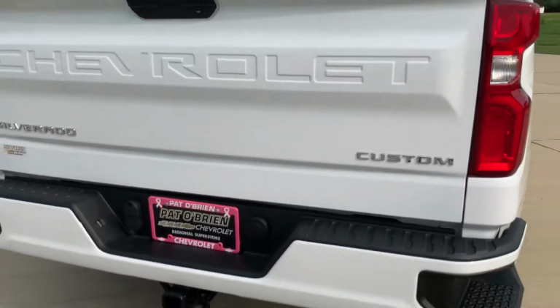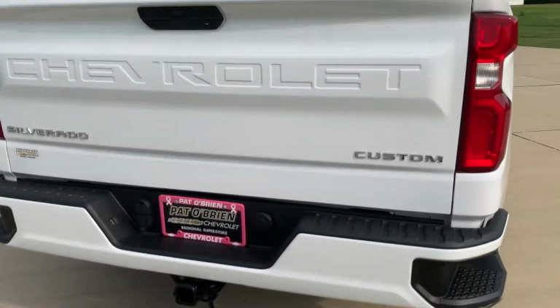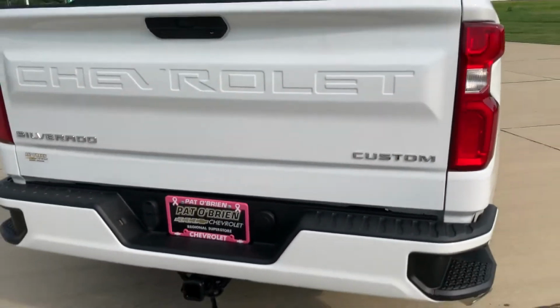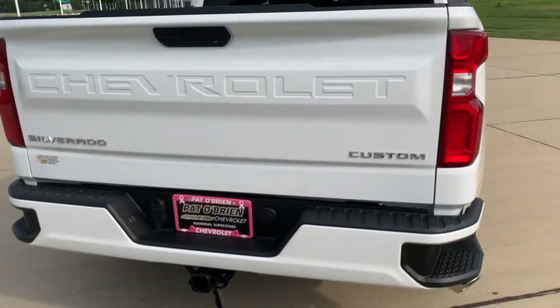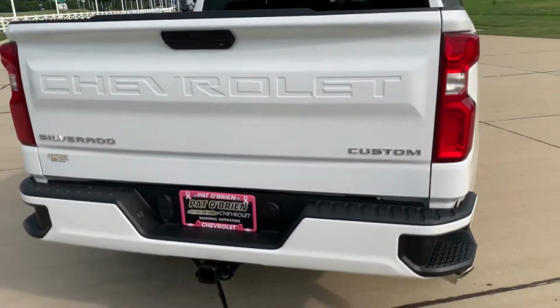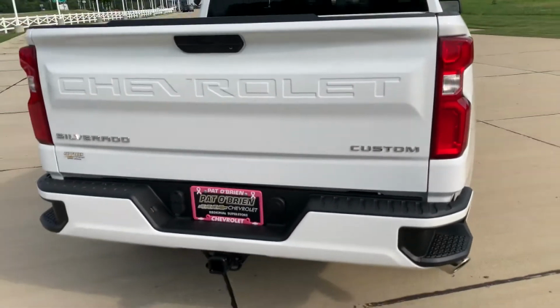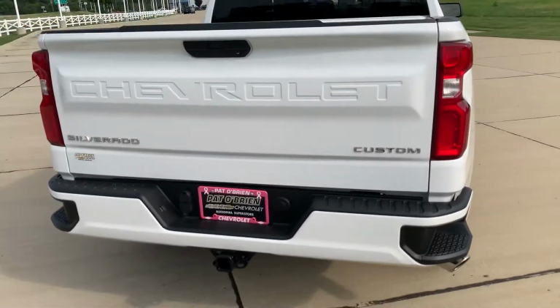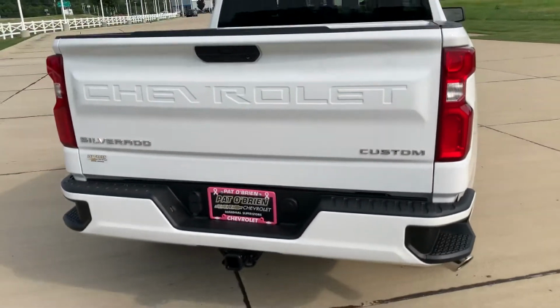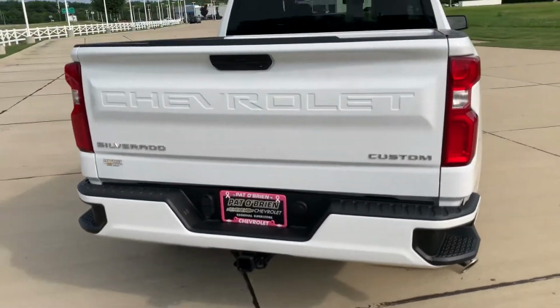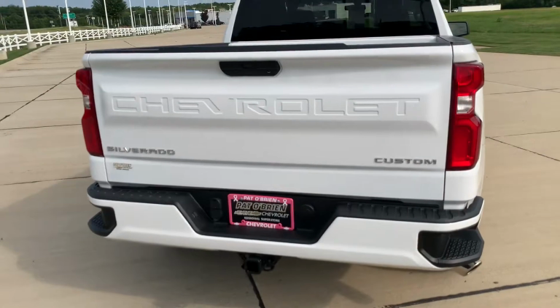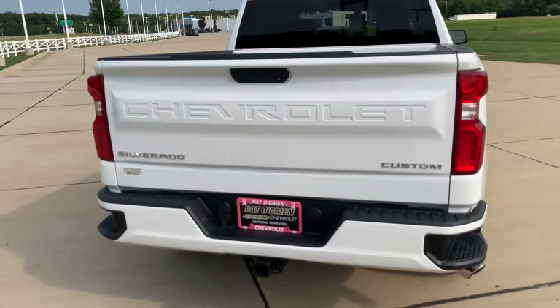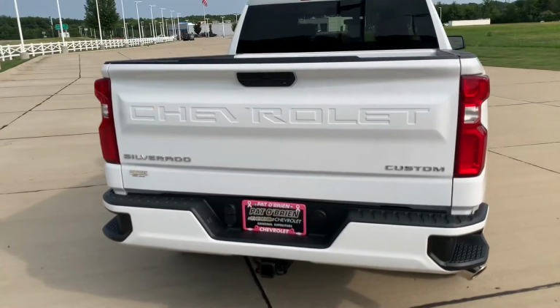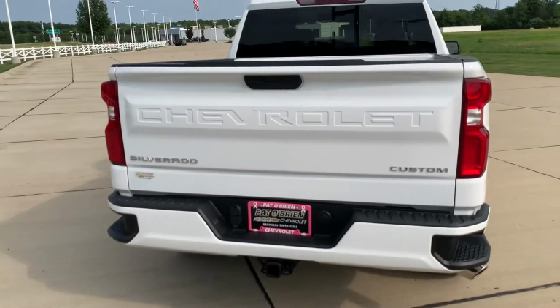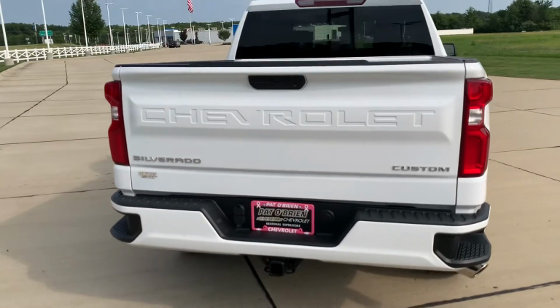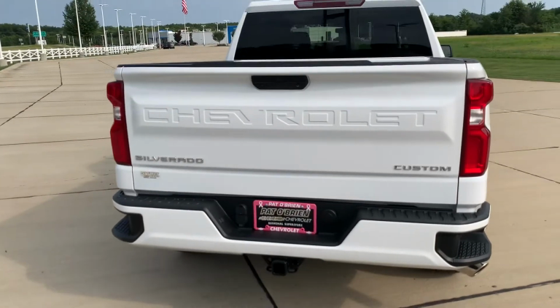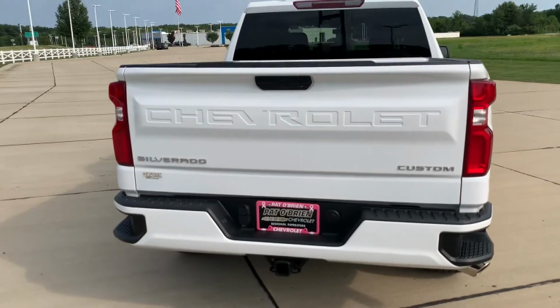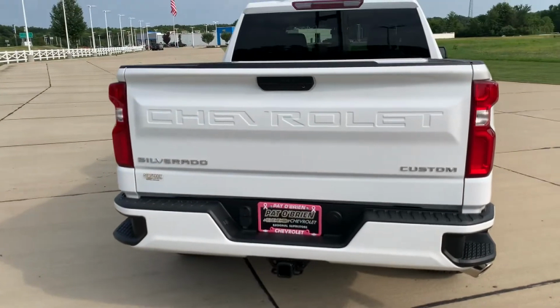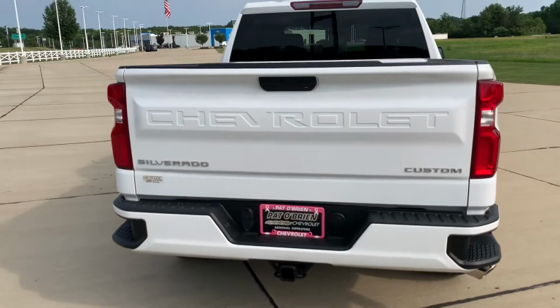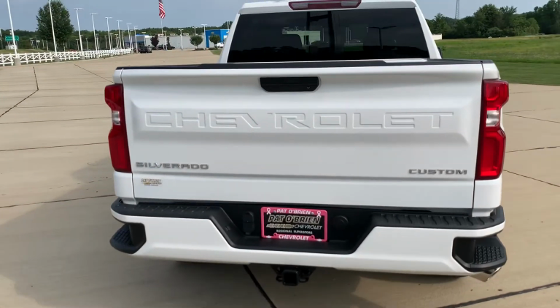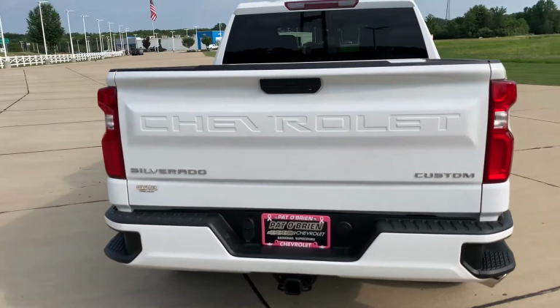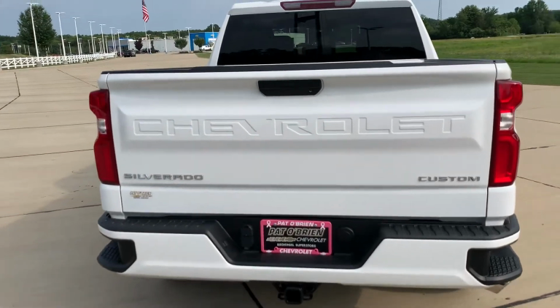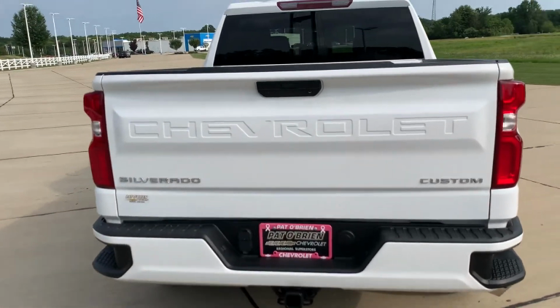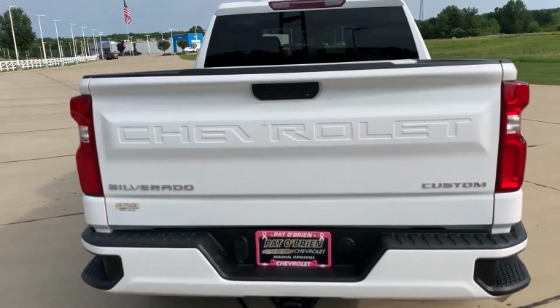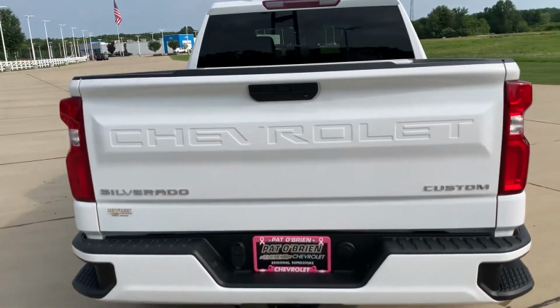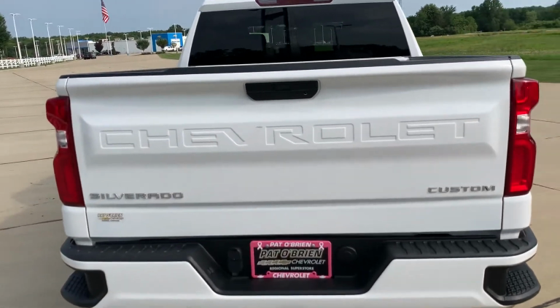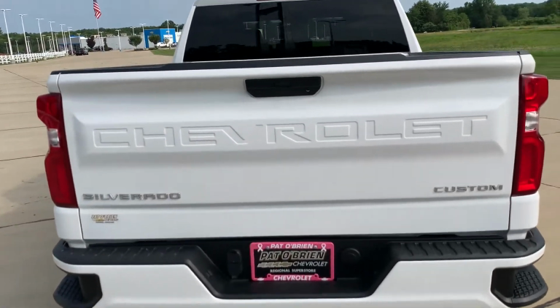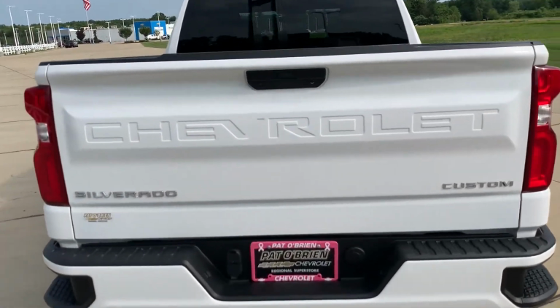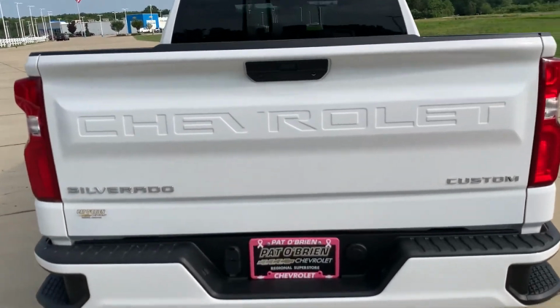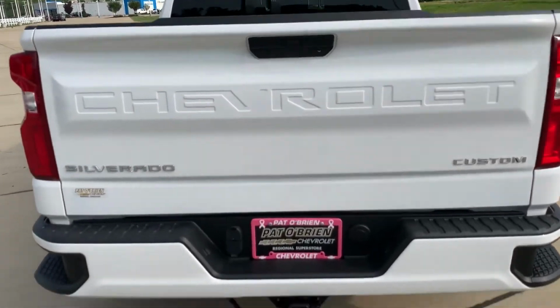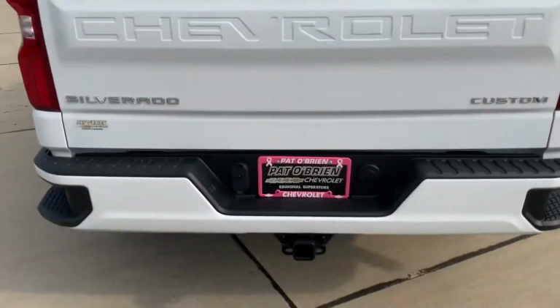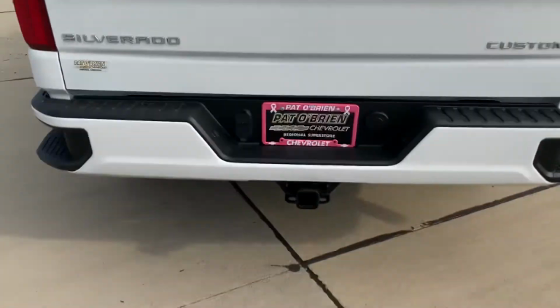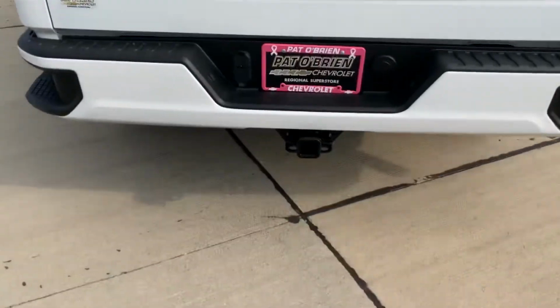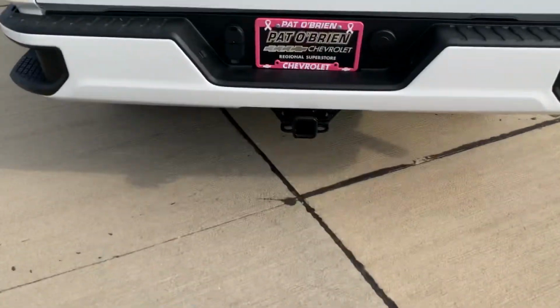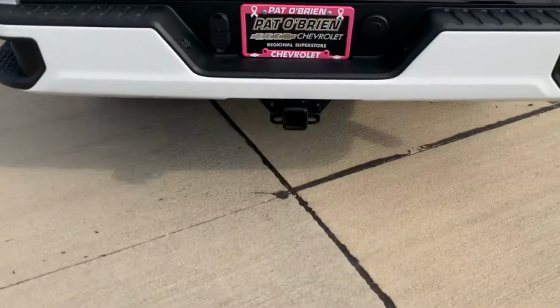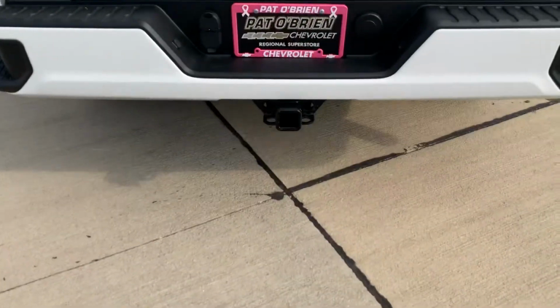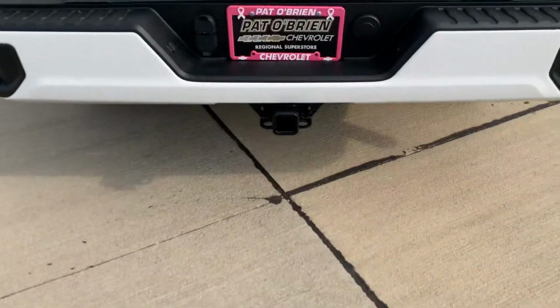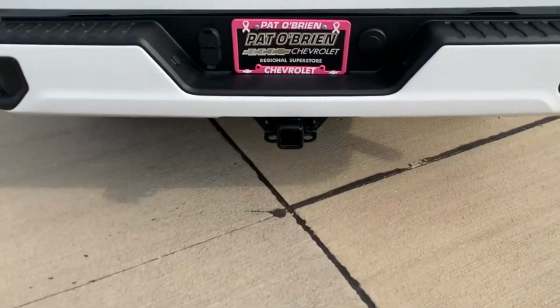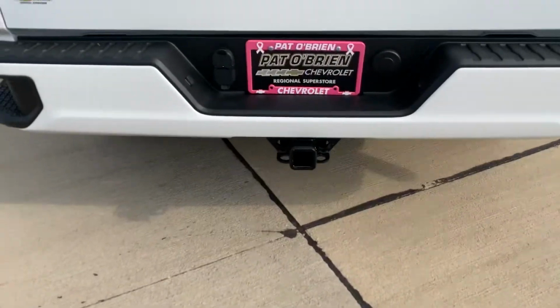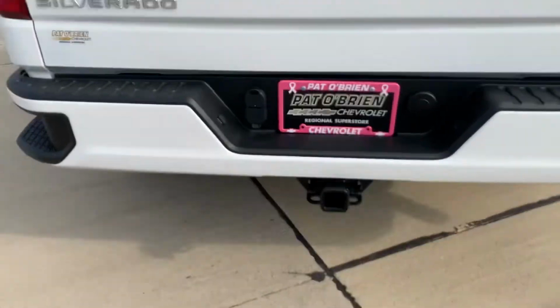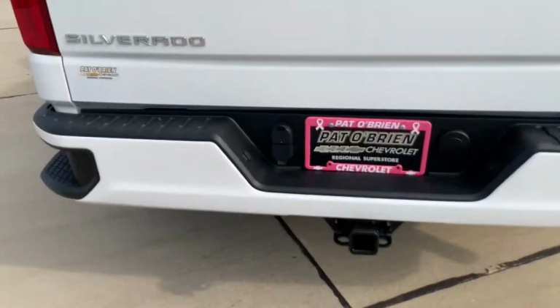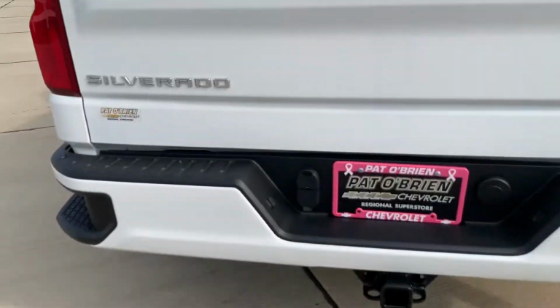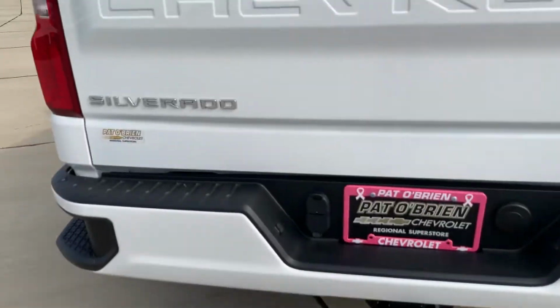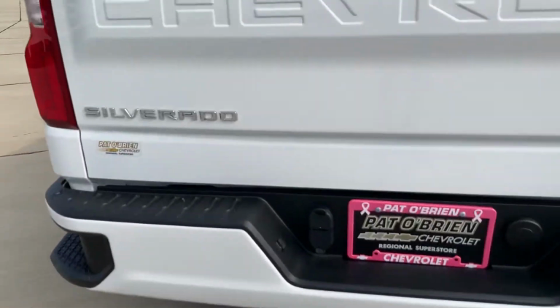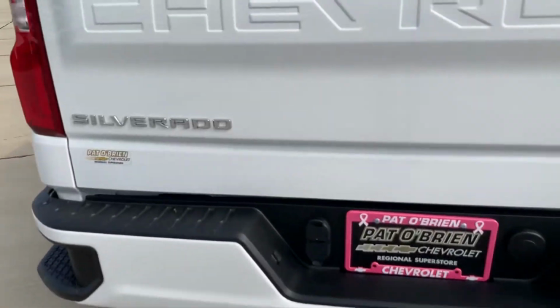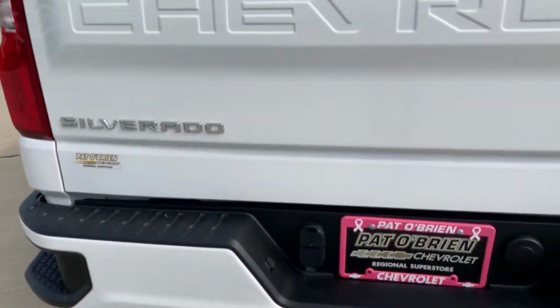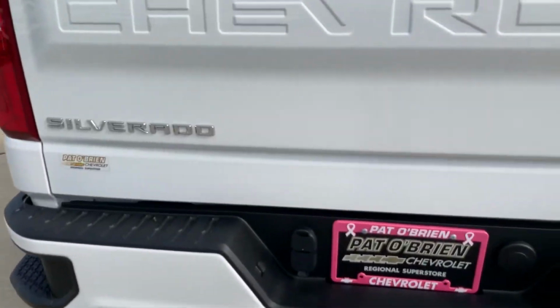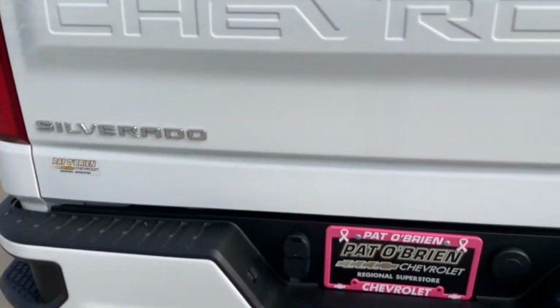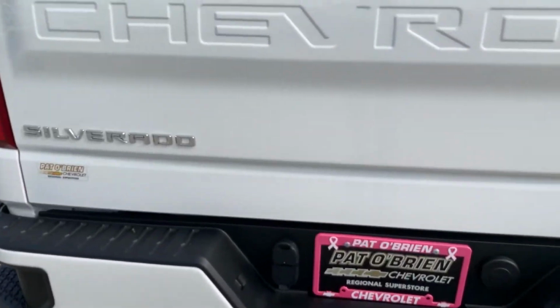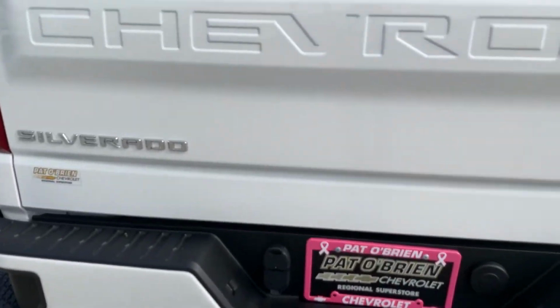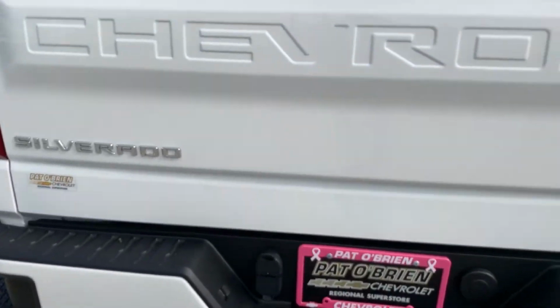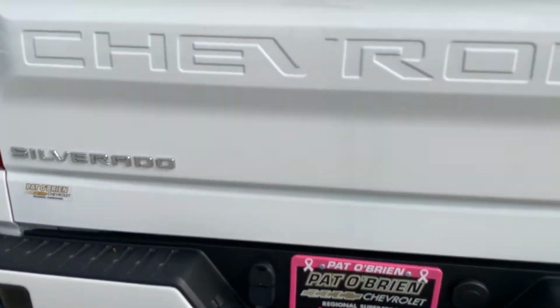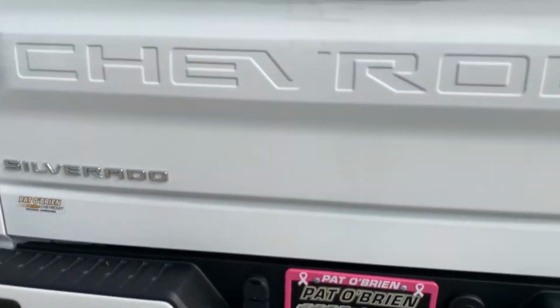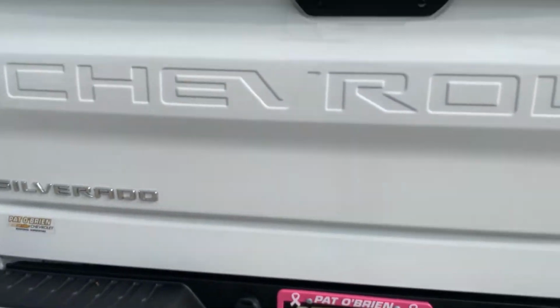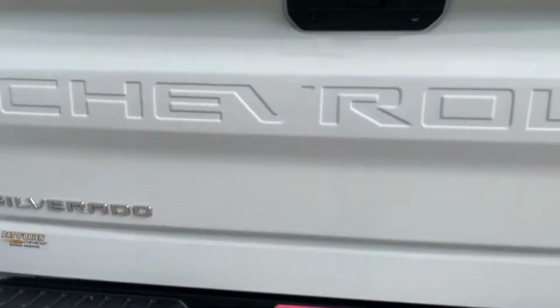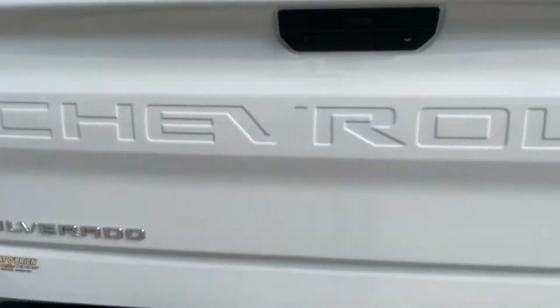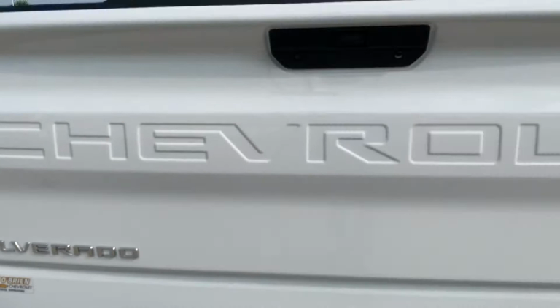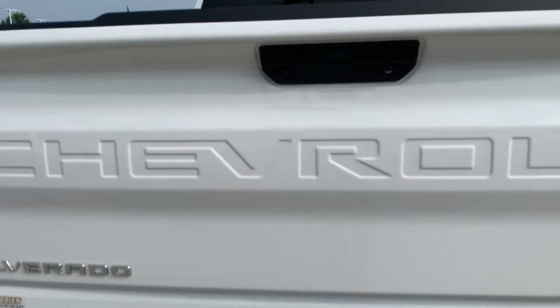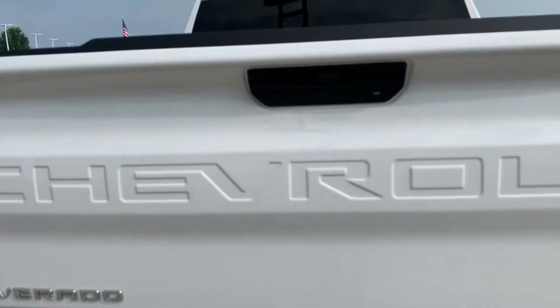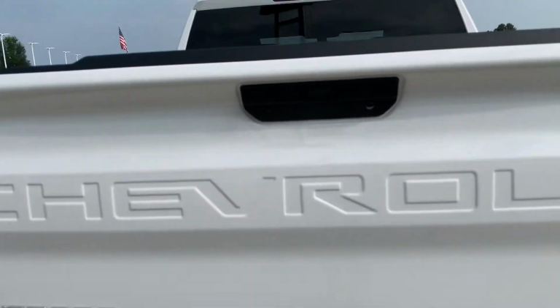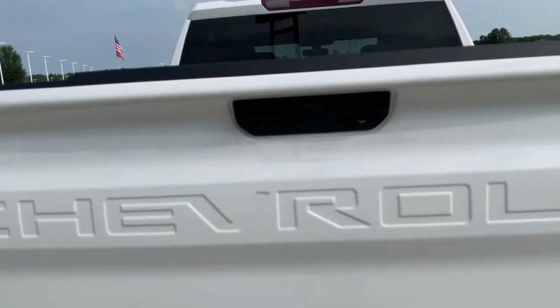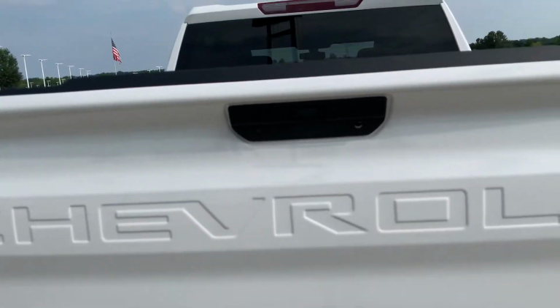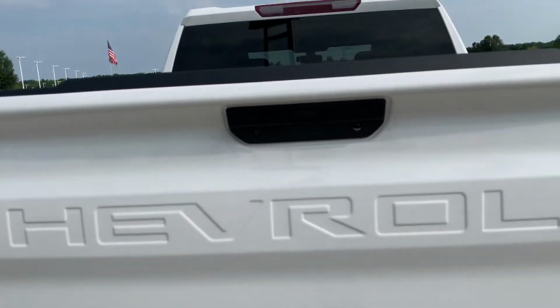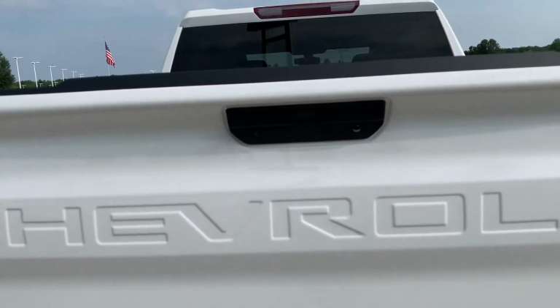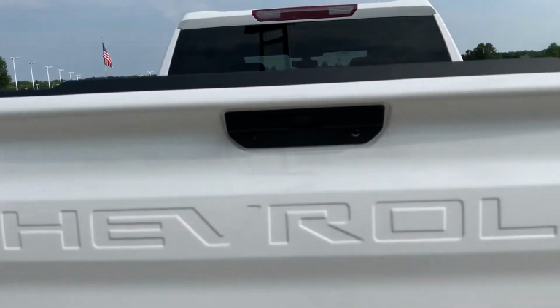Jumping up in. Trailer towing, of course — all the hookups: four prong and seven.